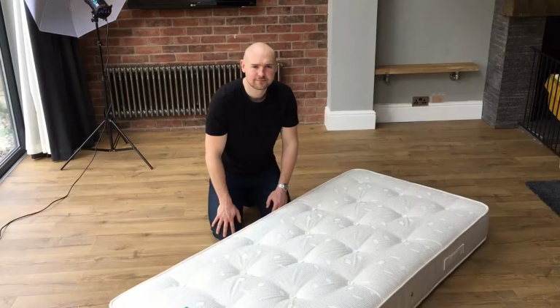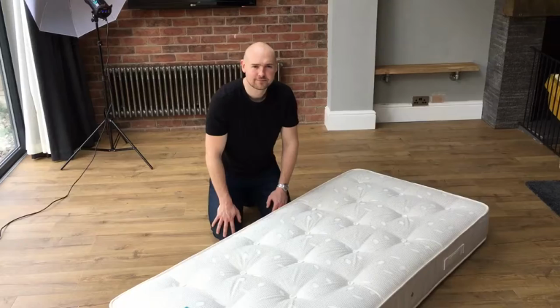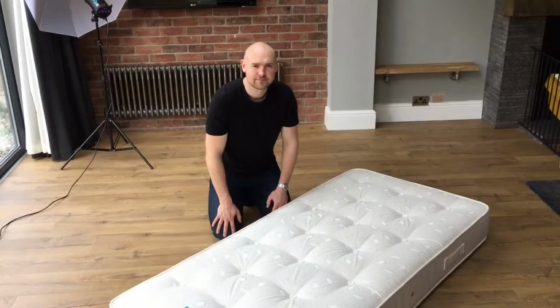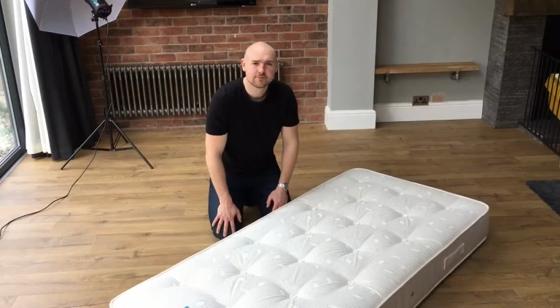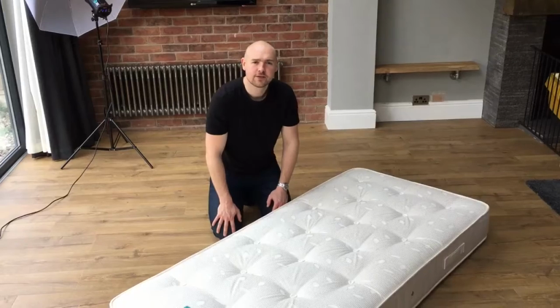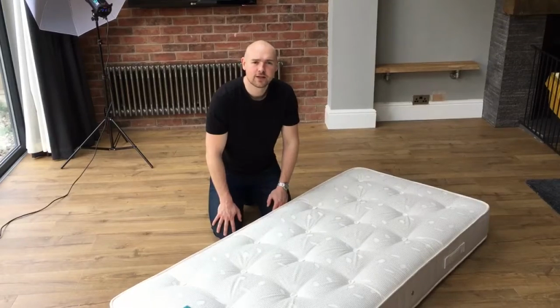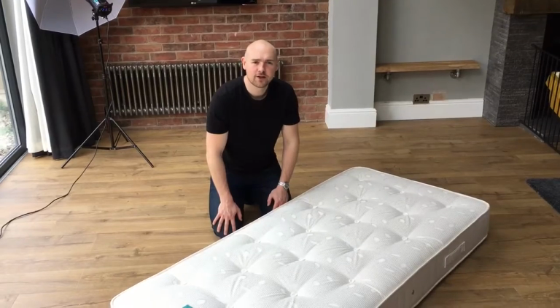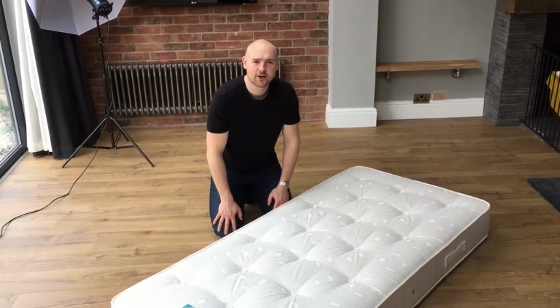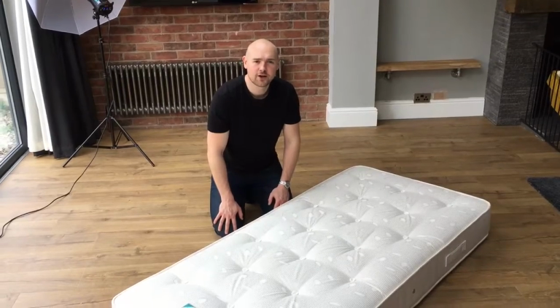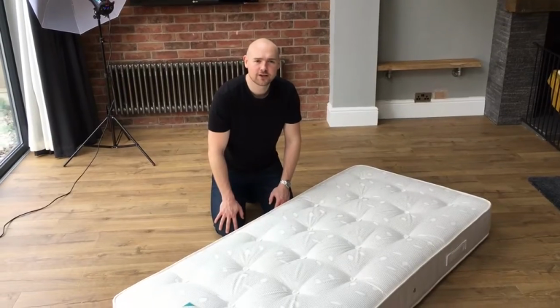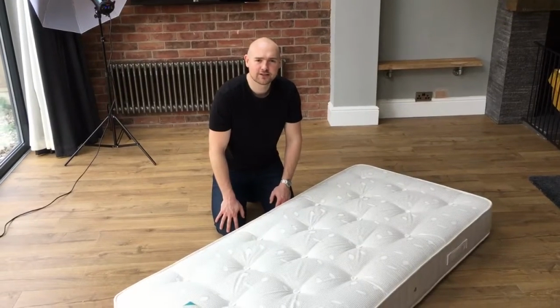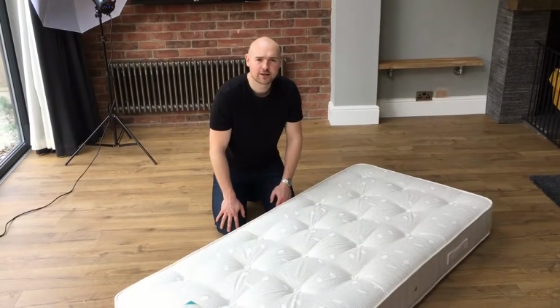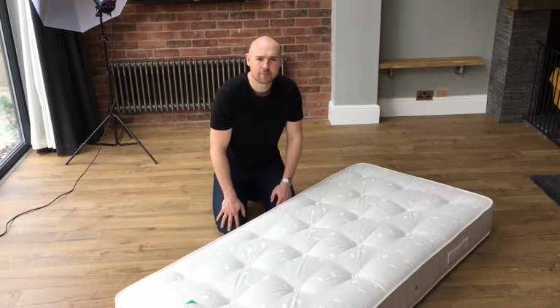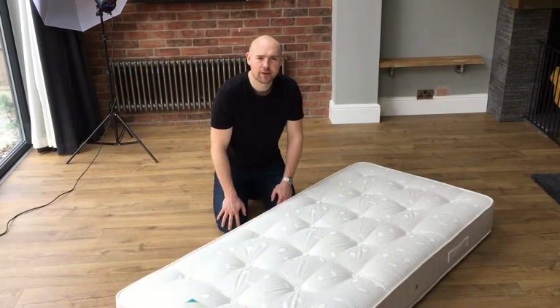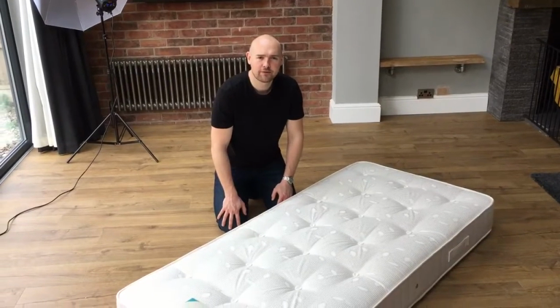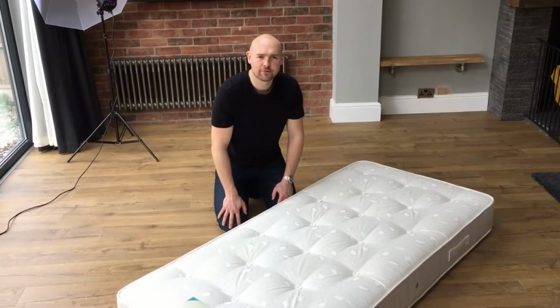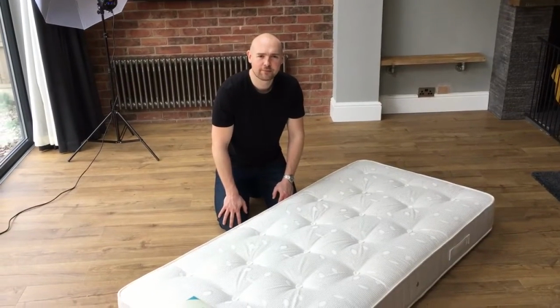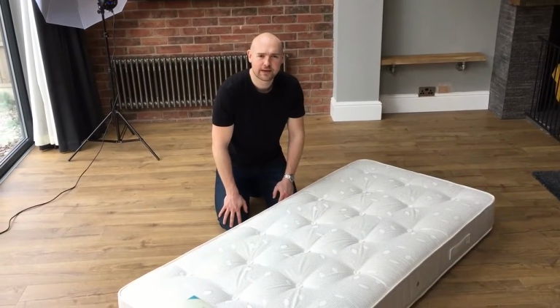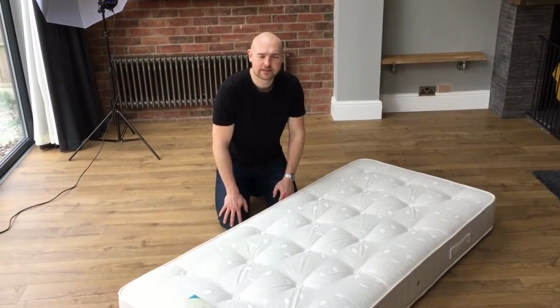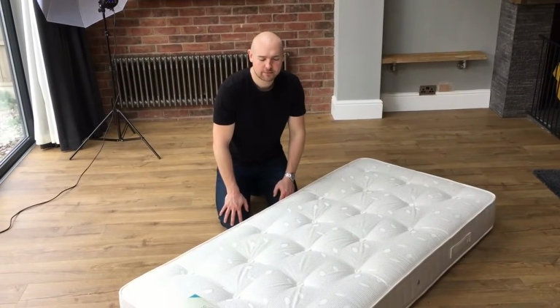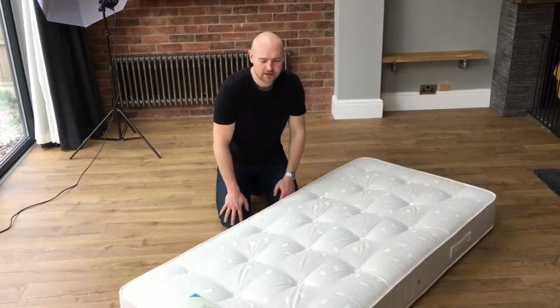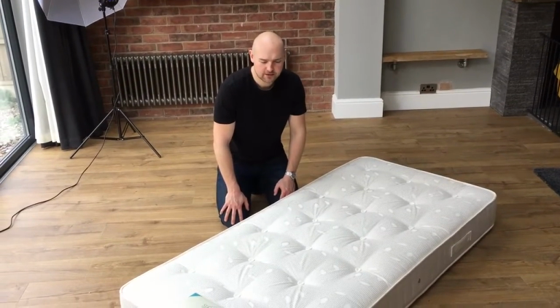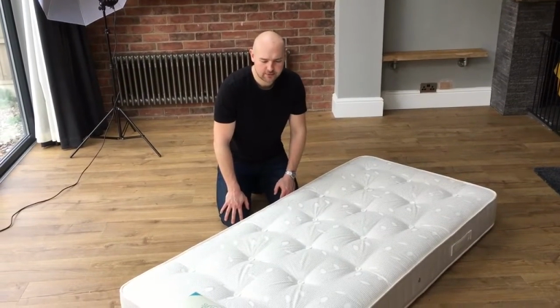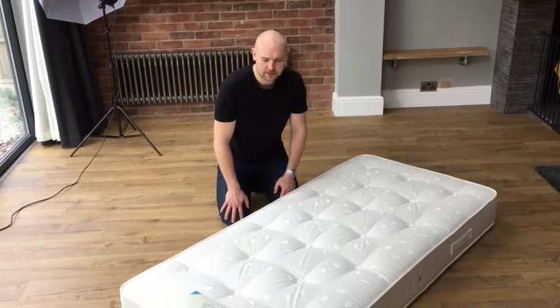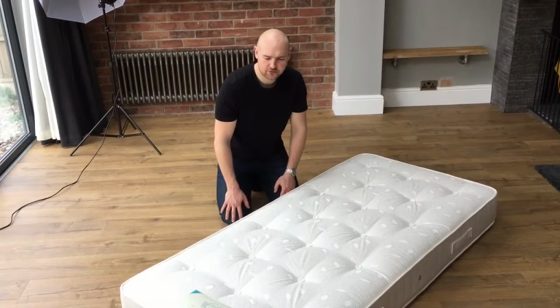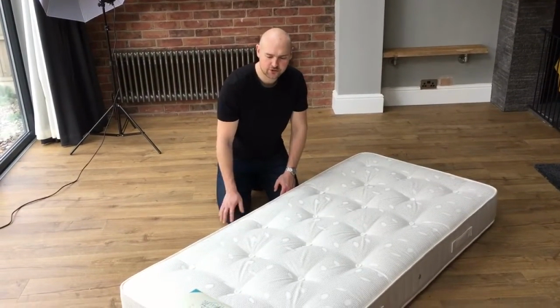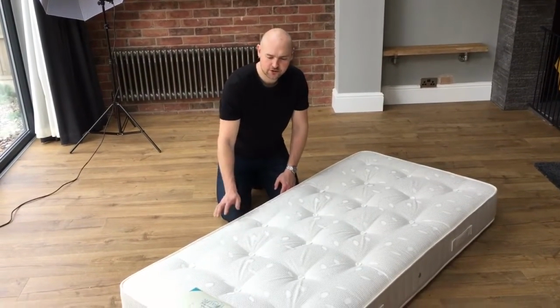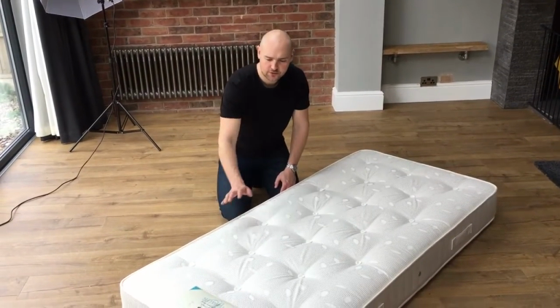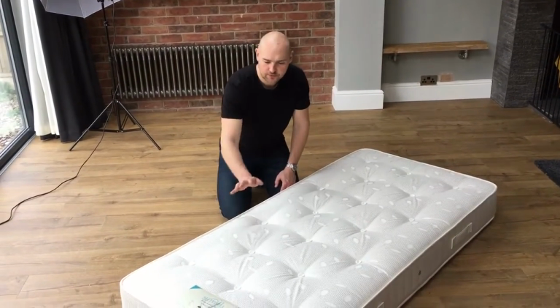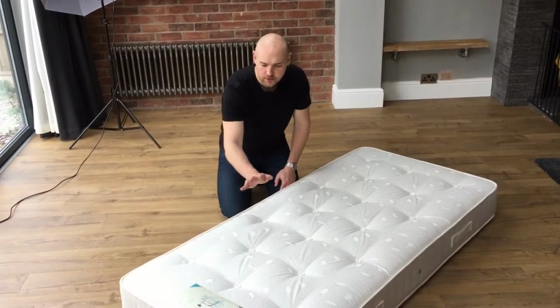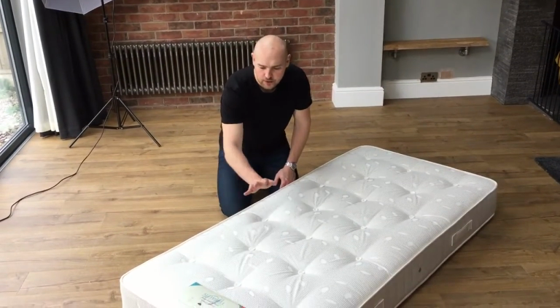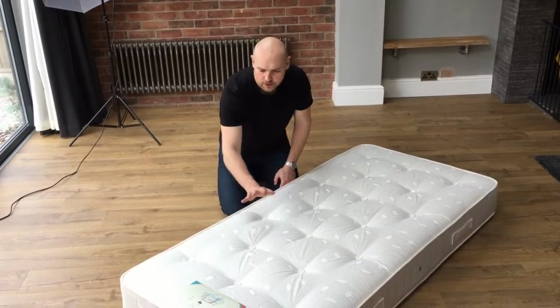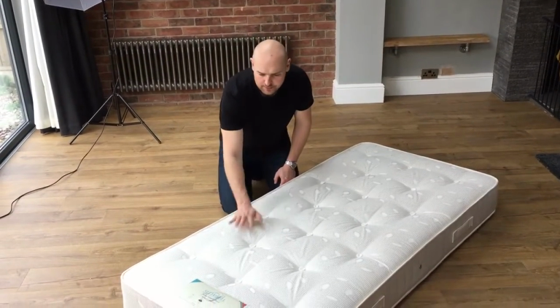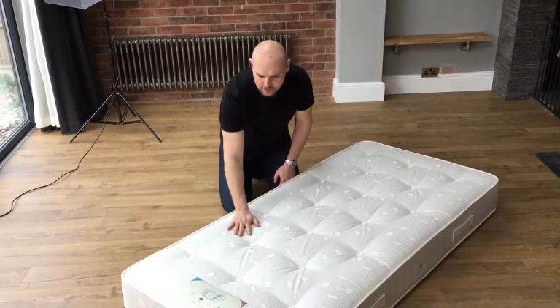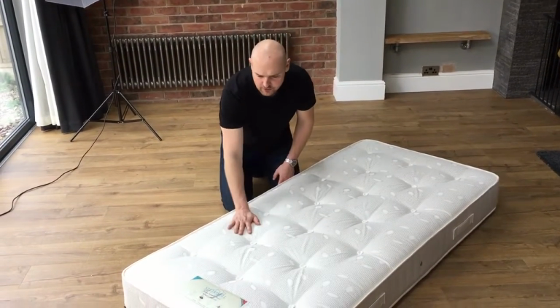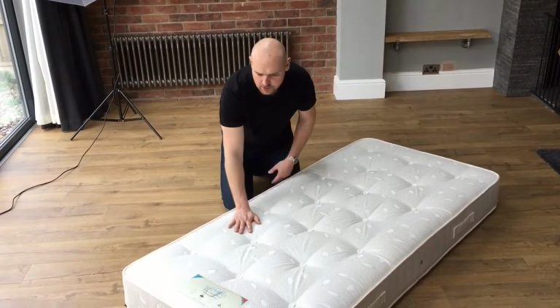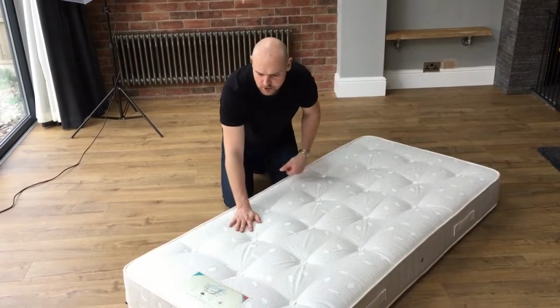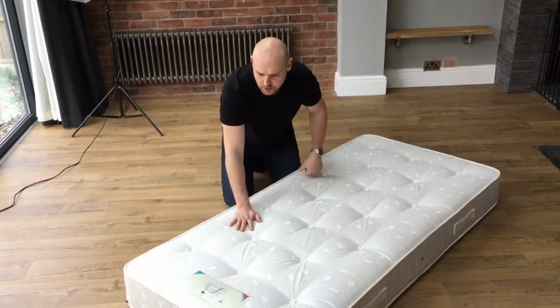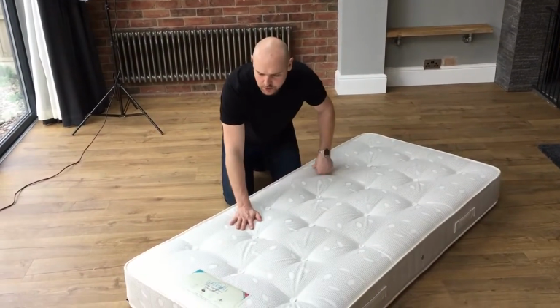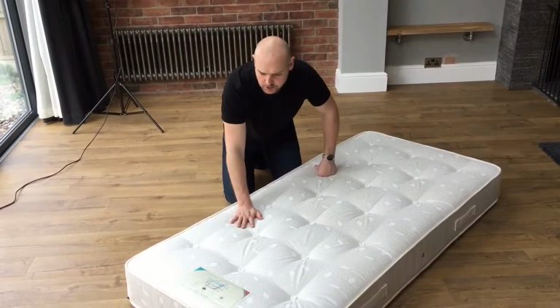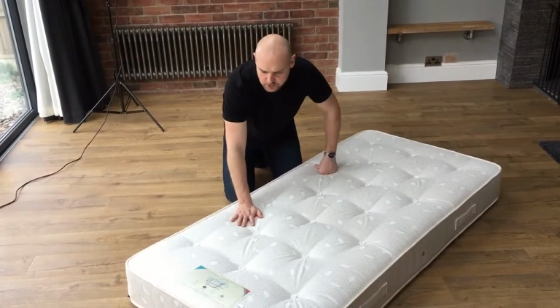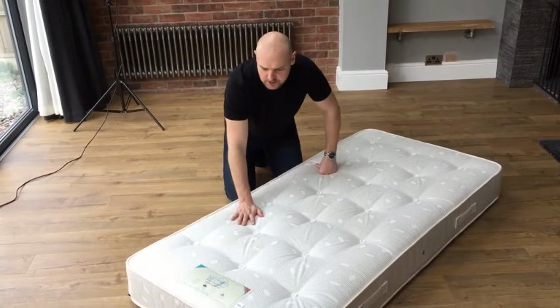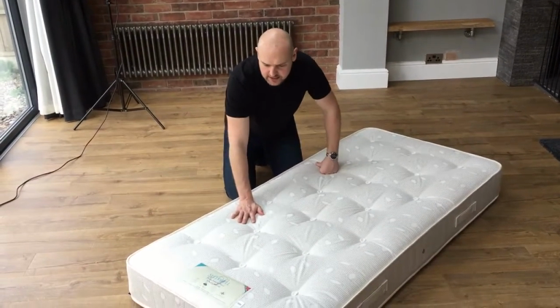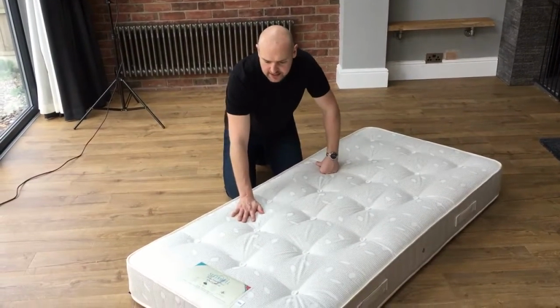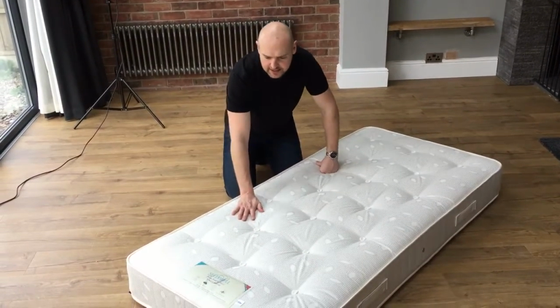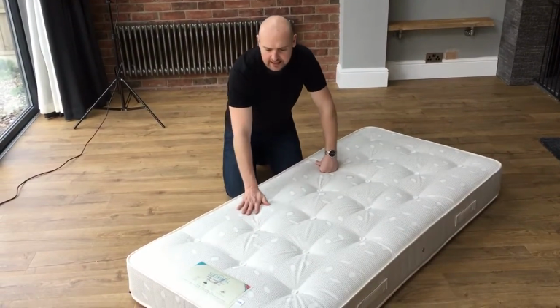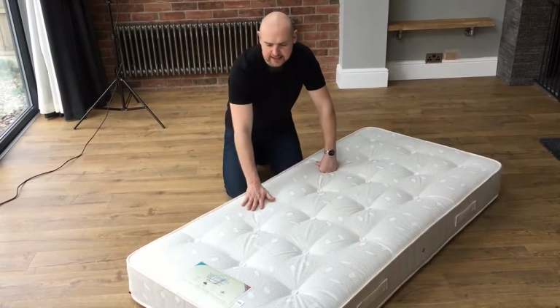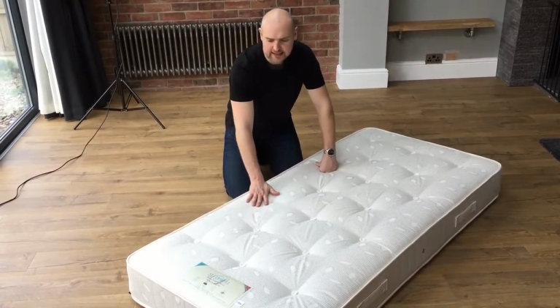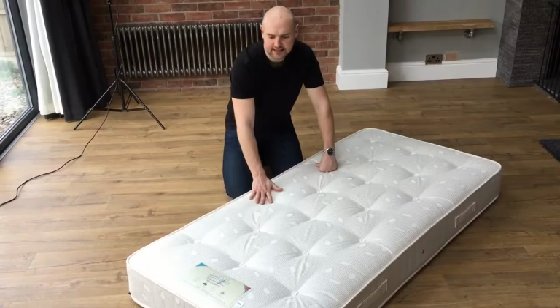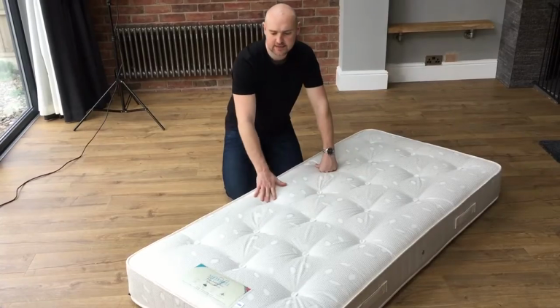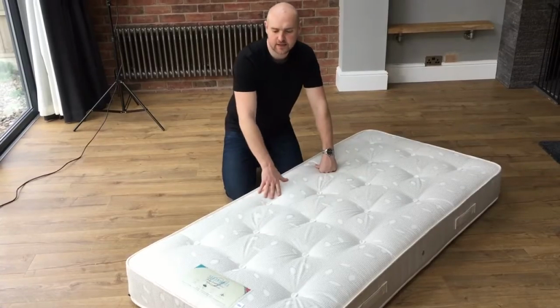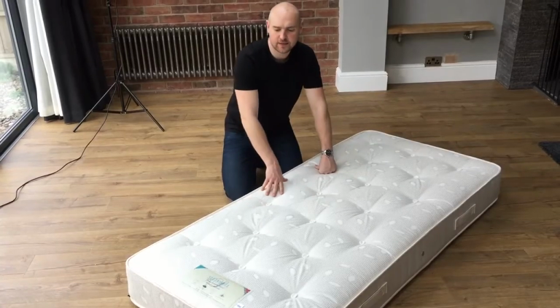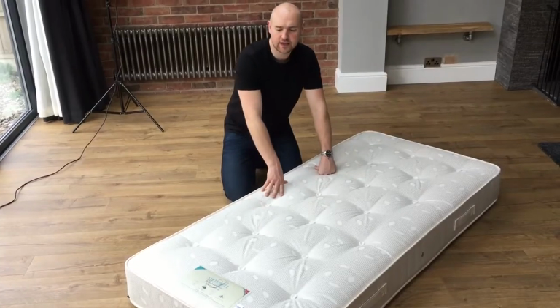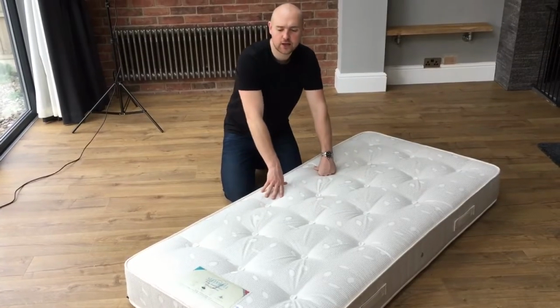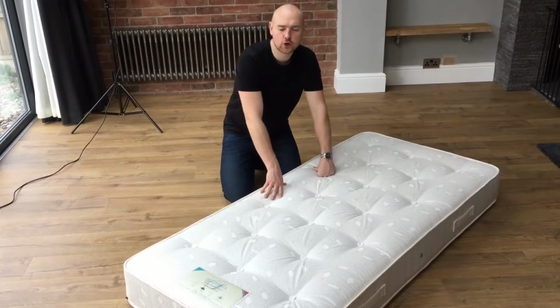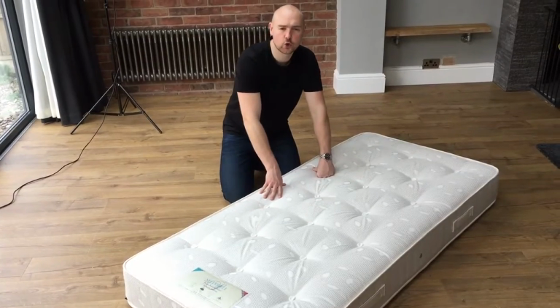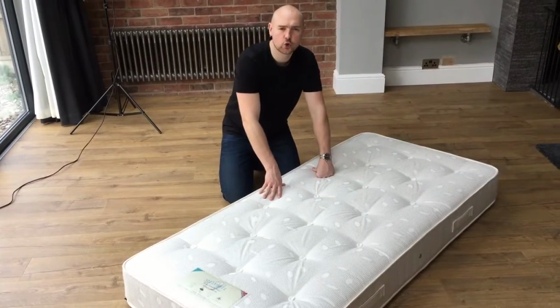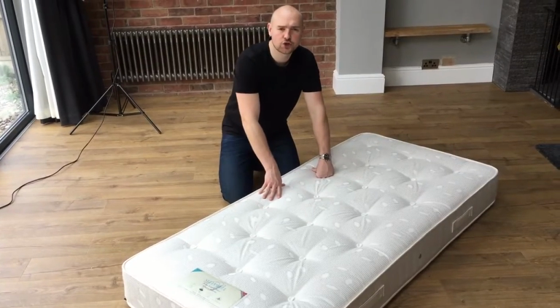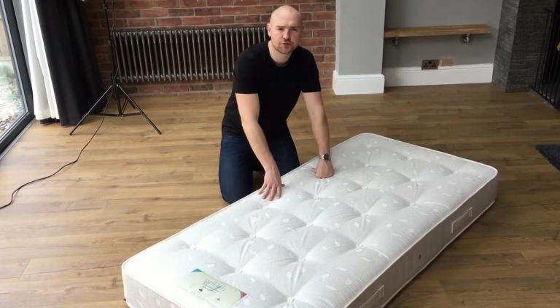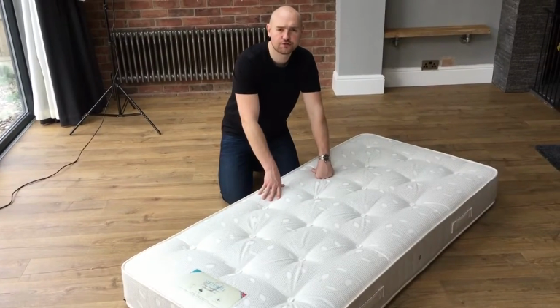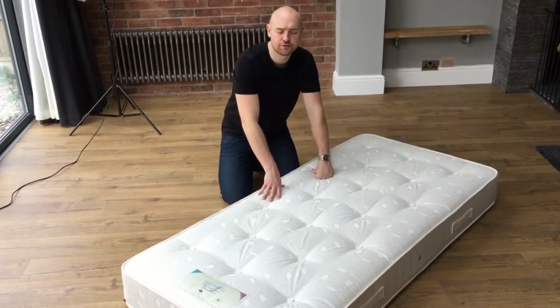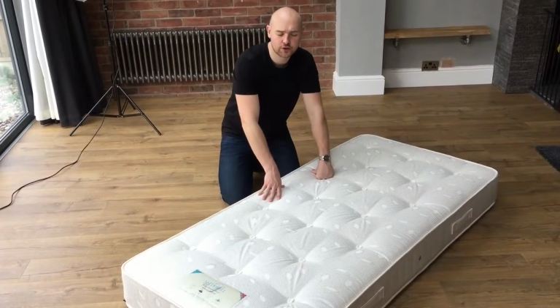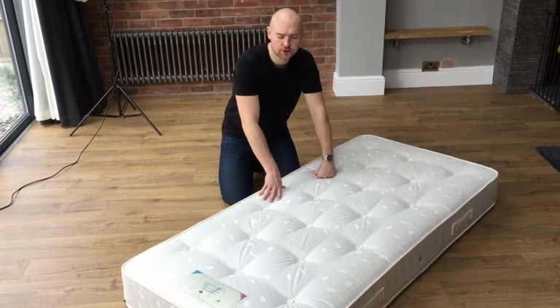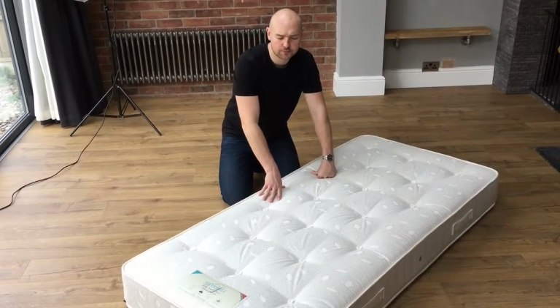Hello guys, I'm Ben from Made to Measure Mattress. The mattress I'm showing you today is the Yorkshire Firm.